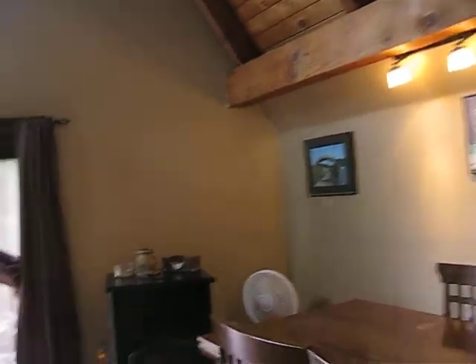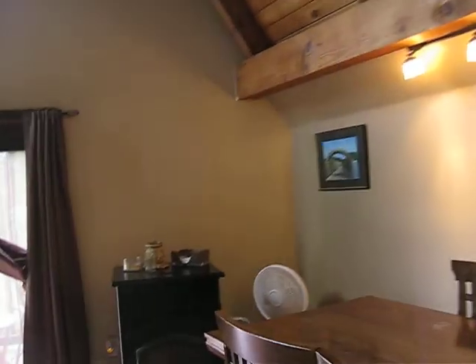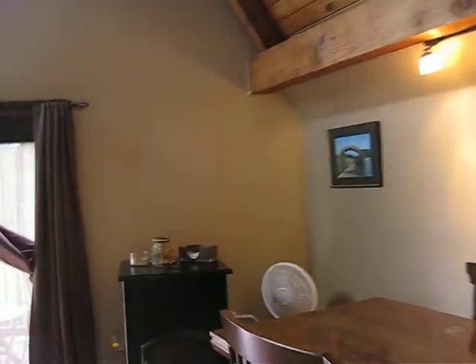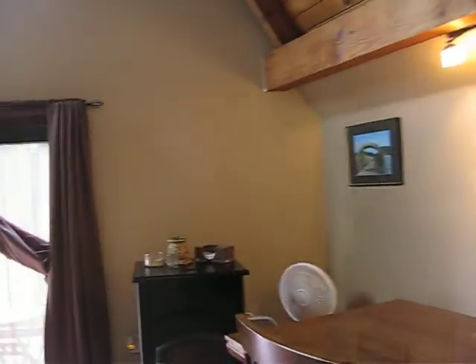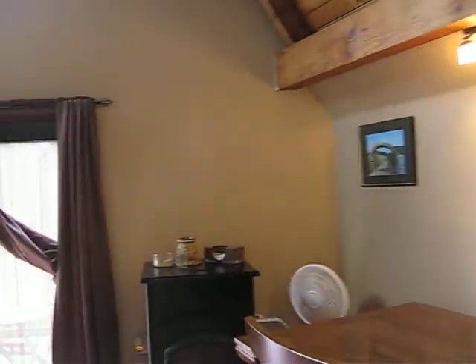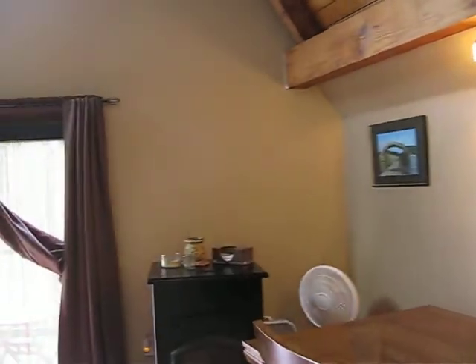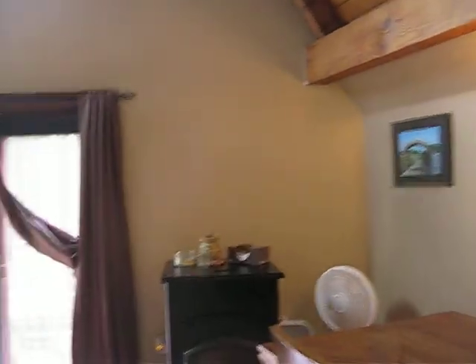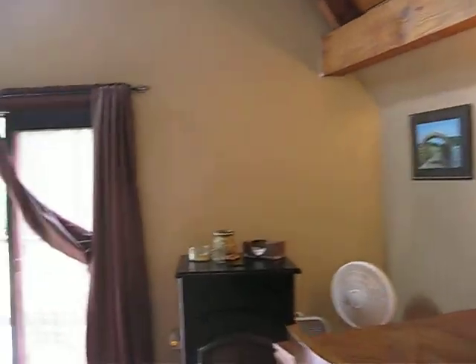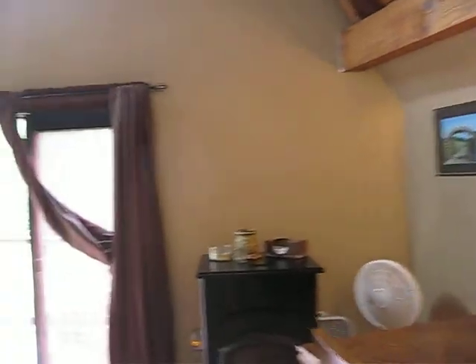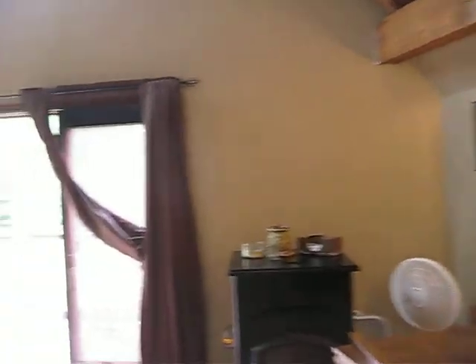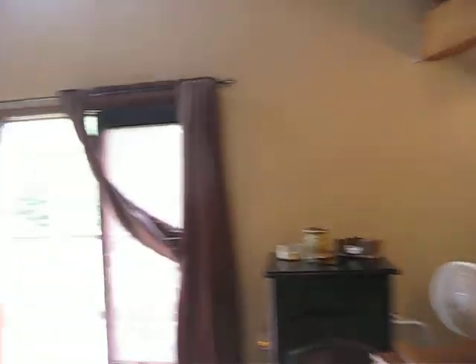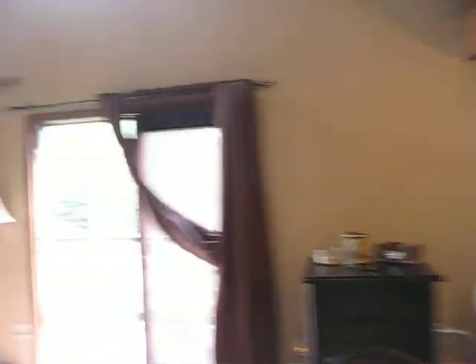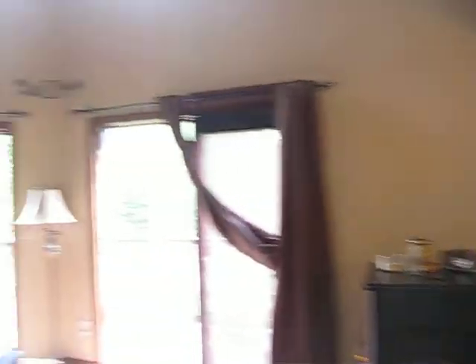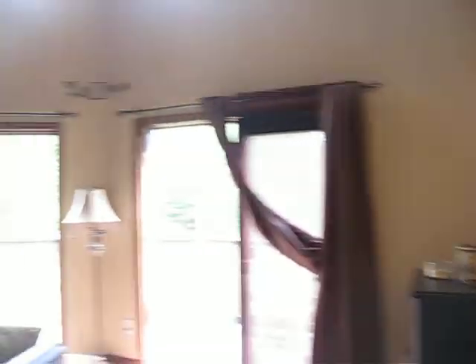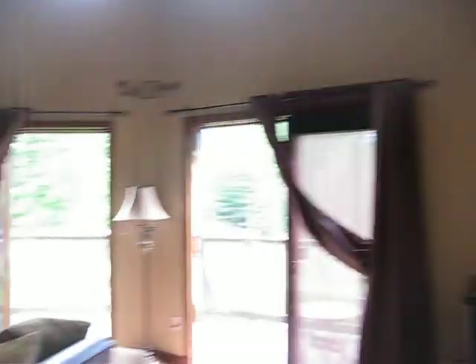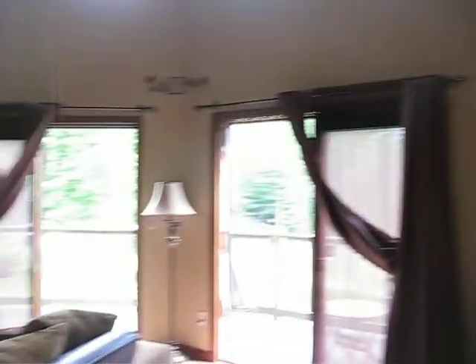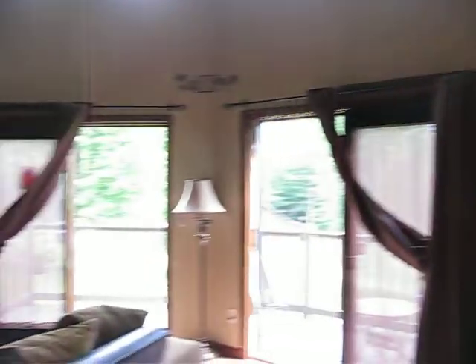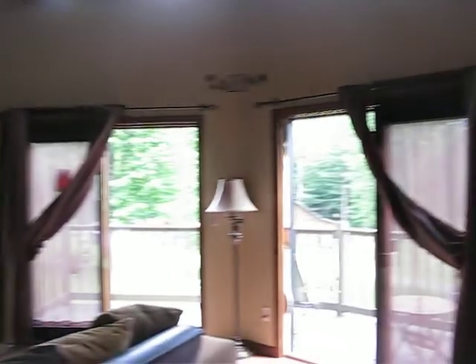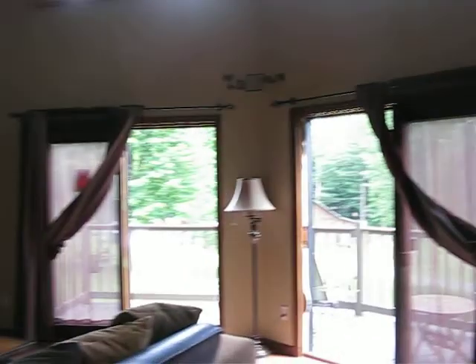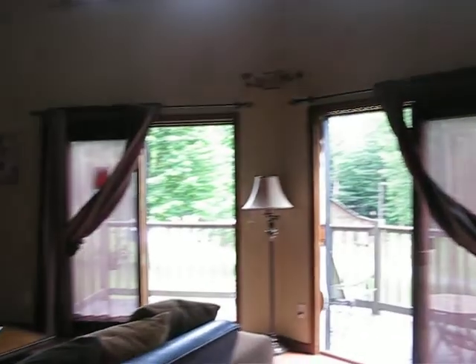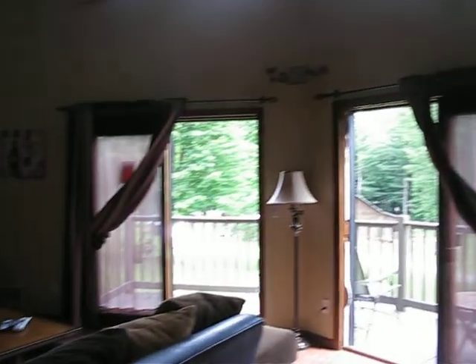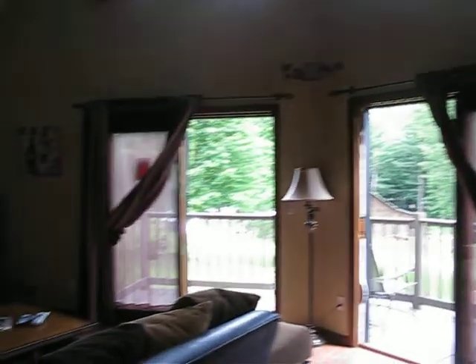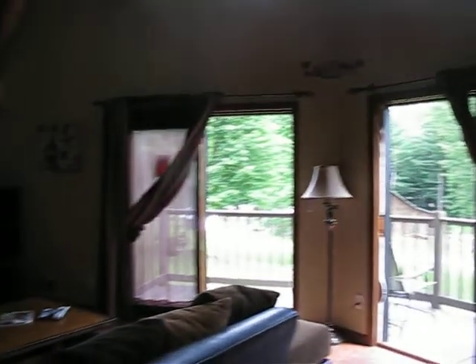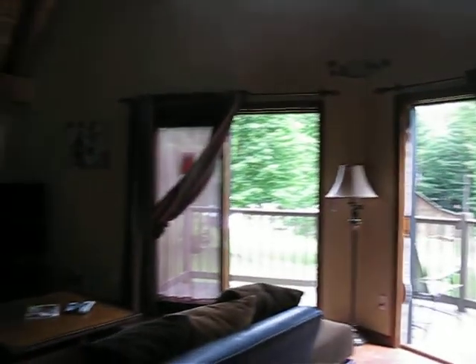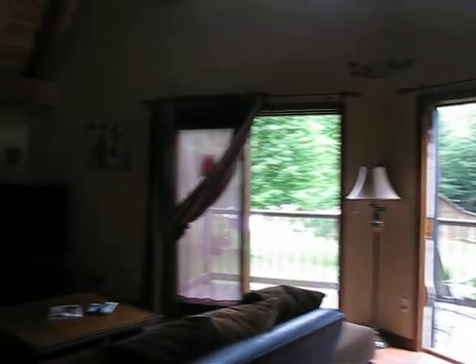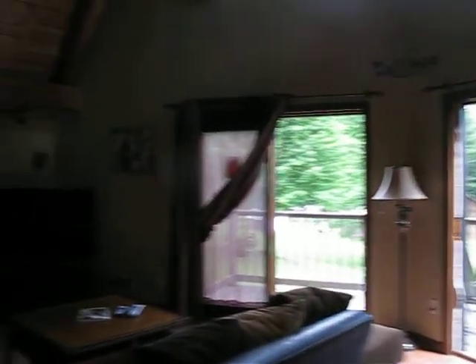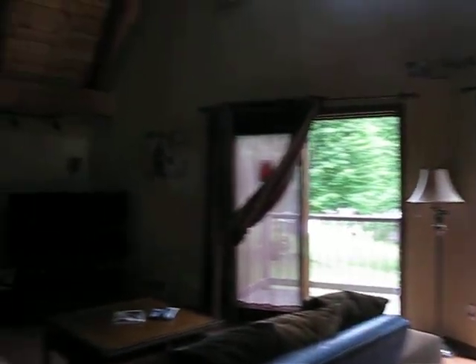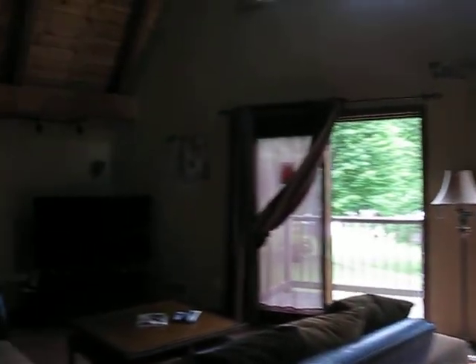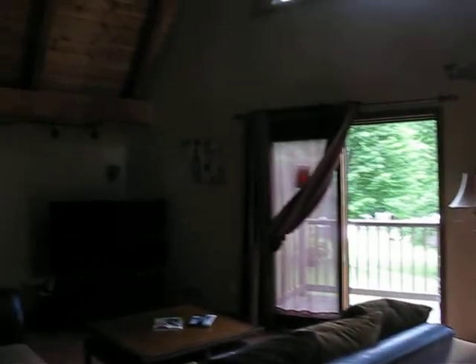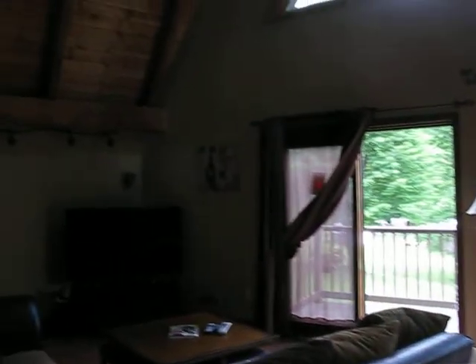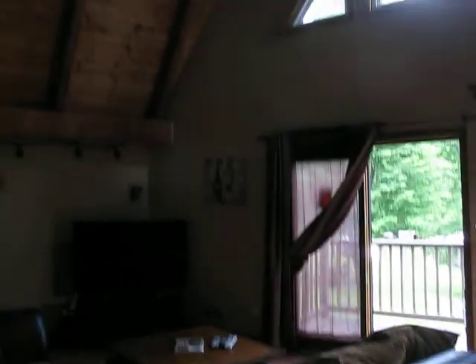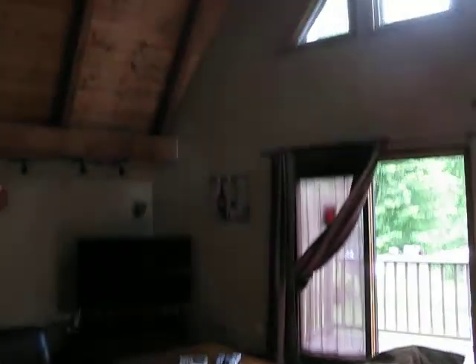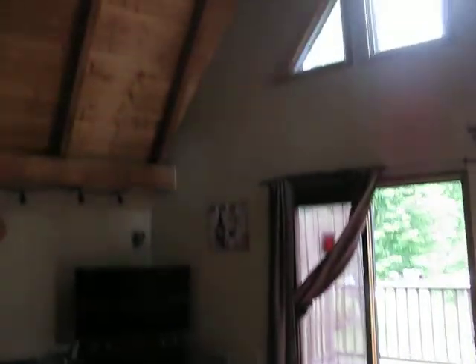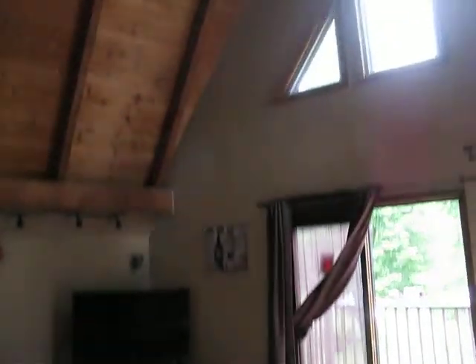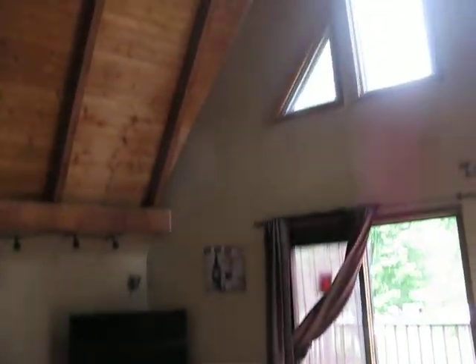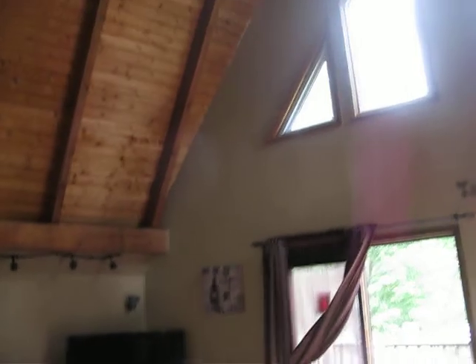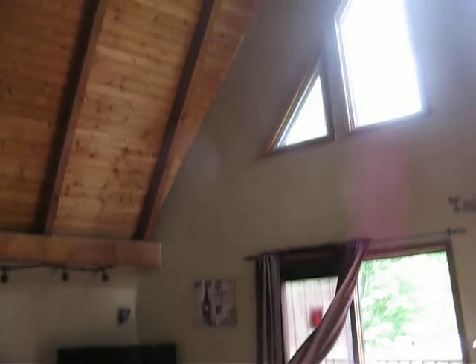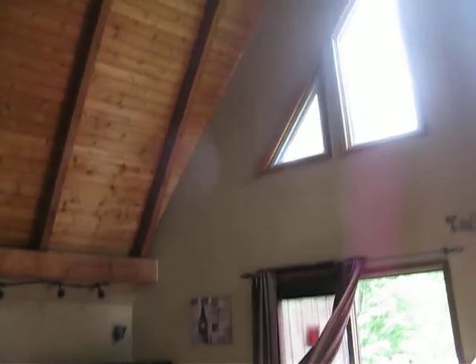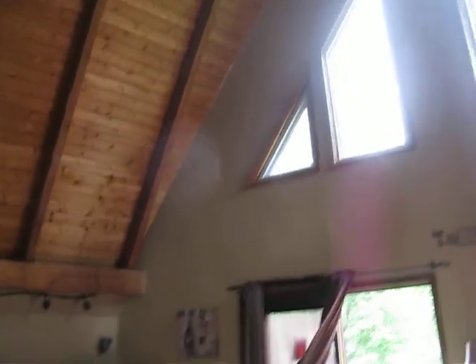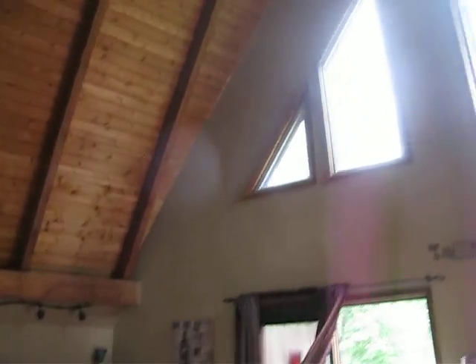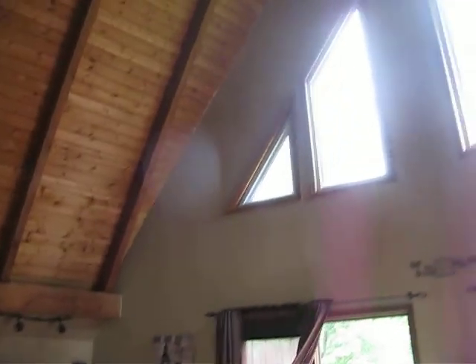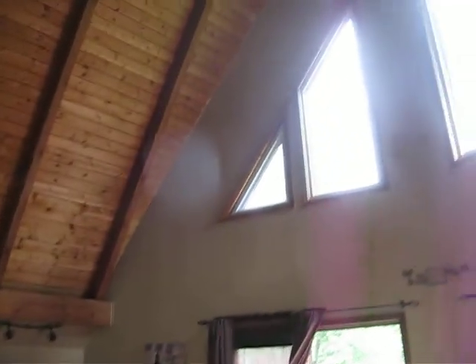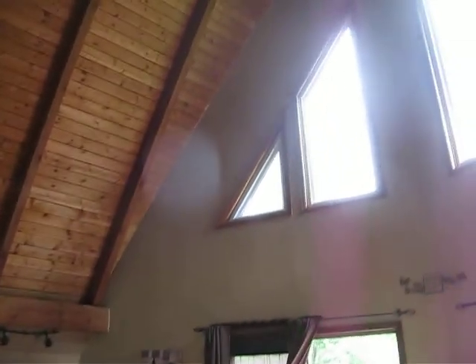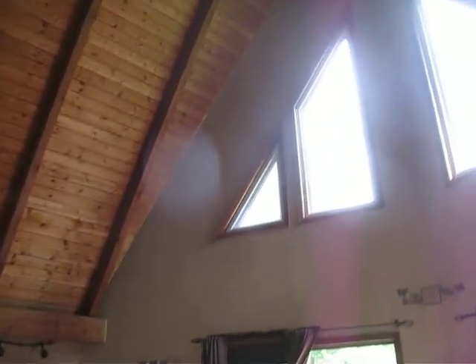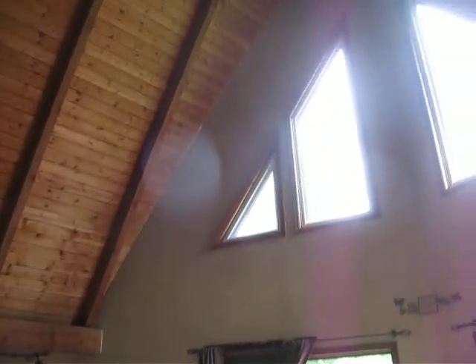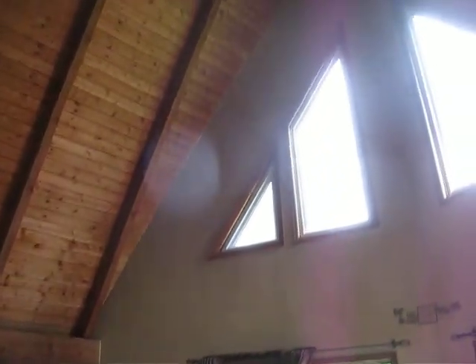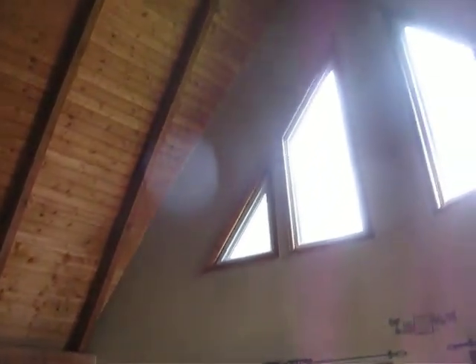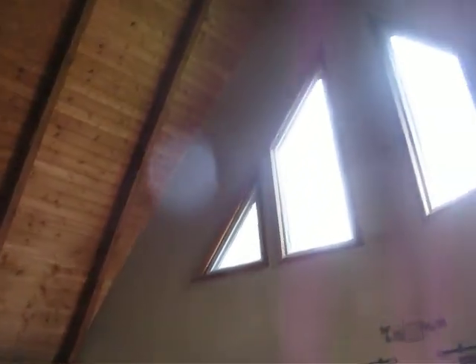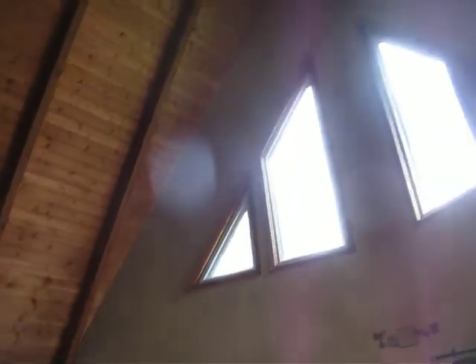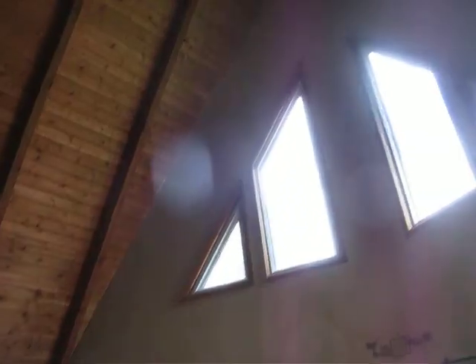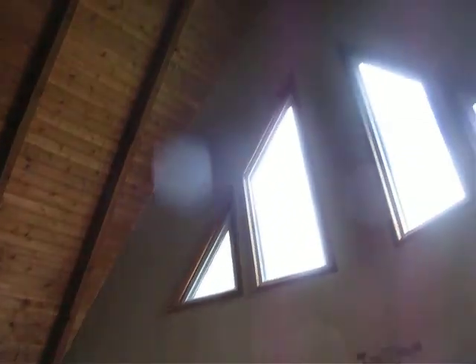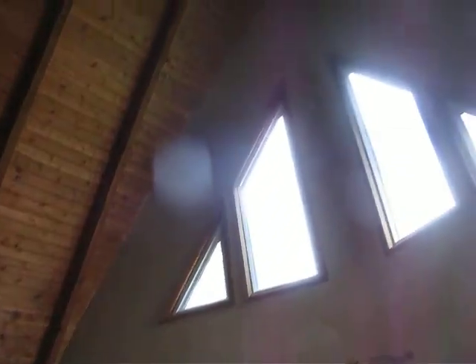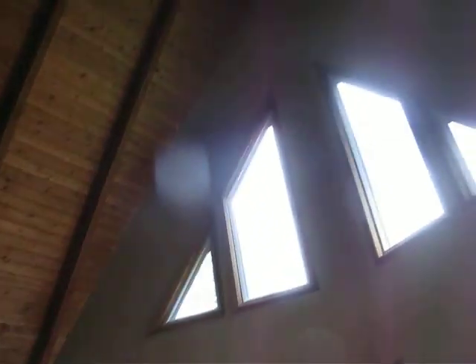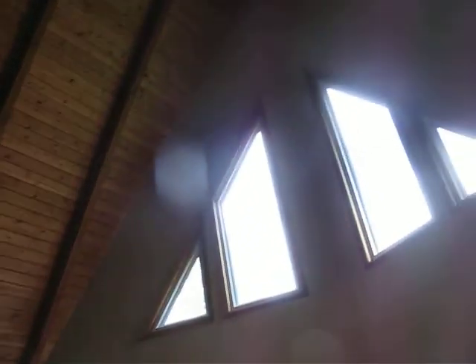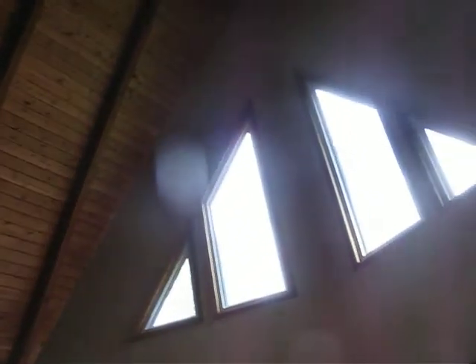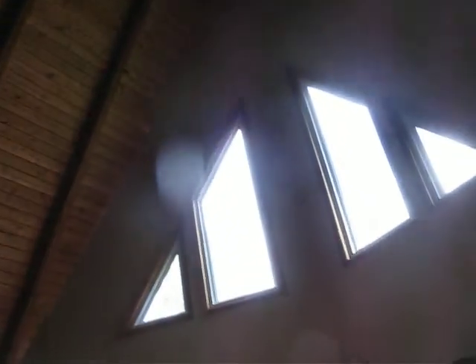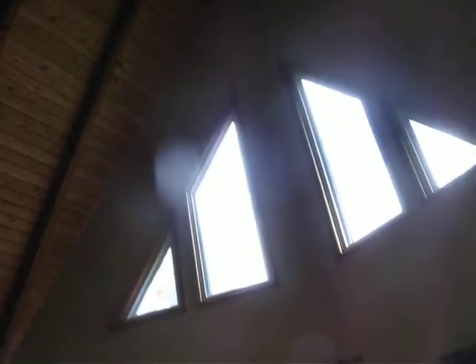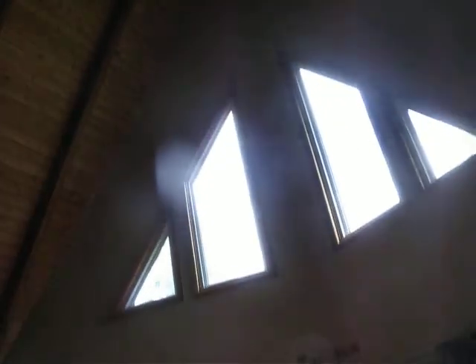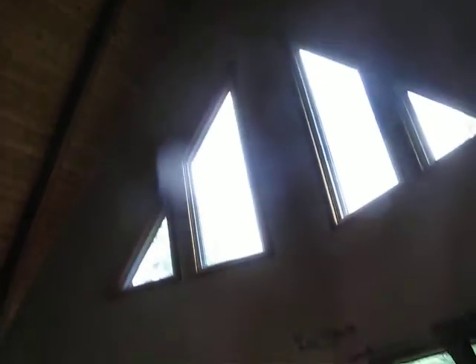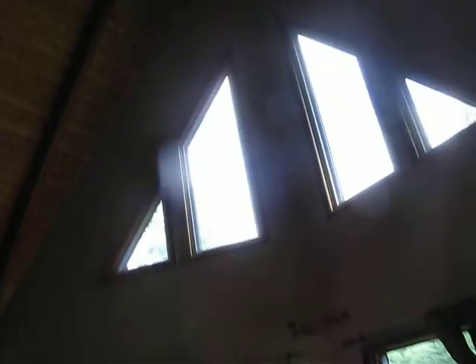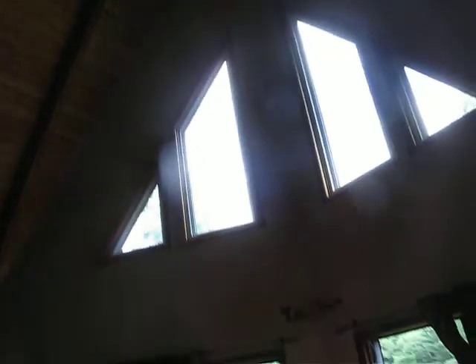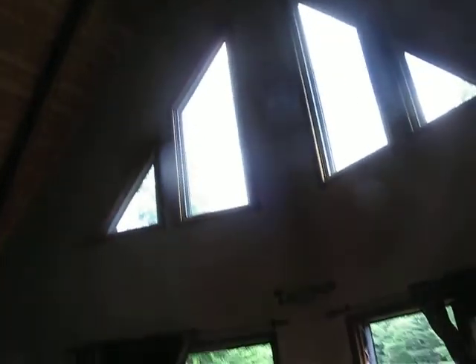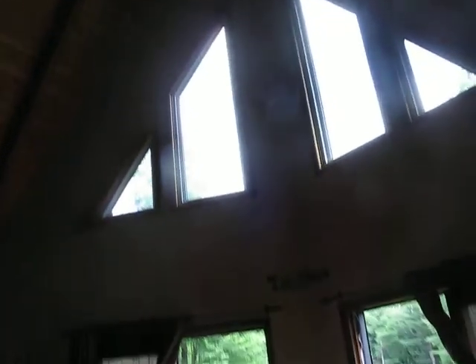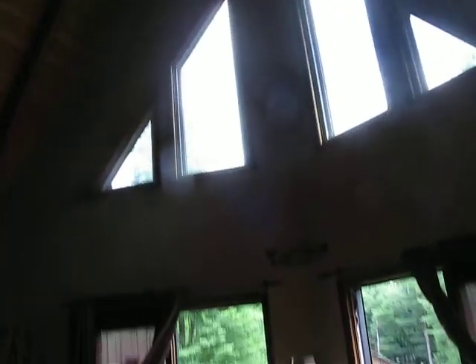The best description of this house is an A-frame or chalet. Look at this — flooring, ceiling, so much wood.